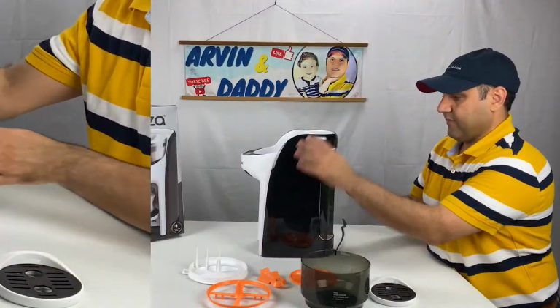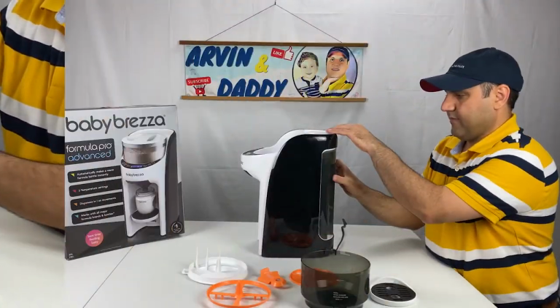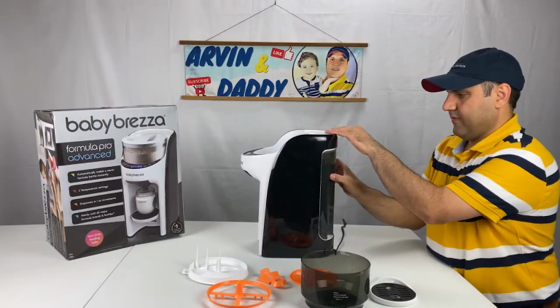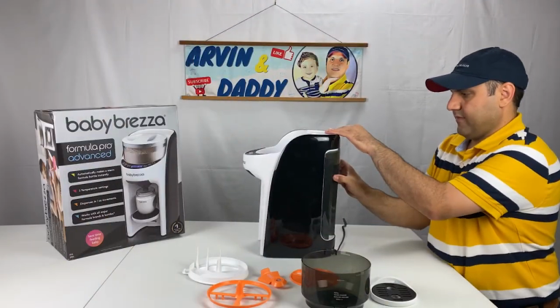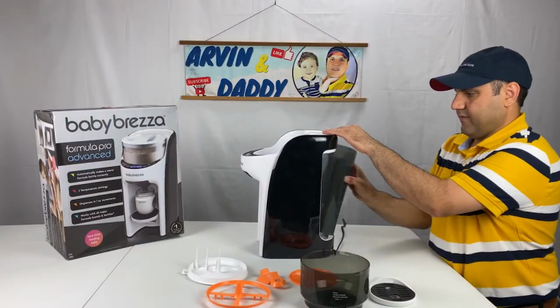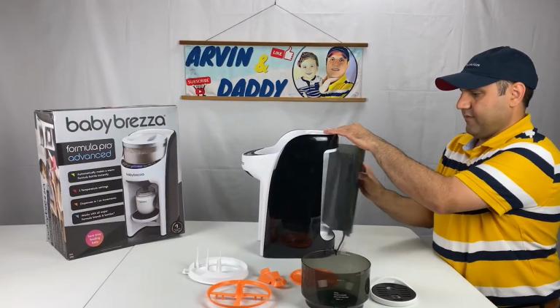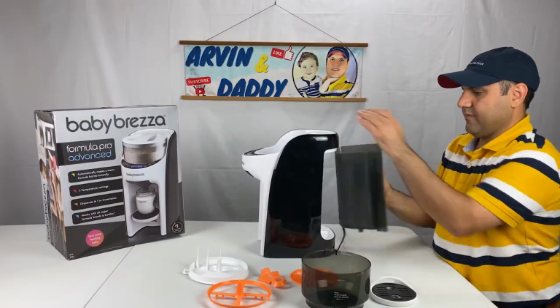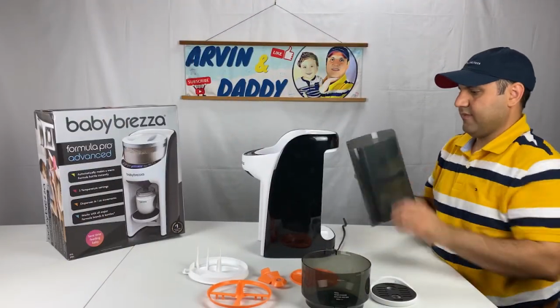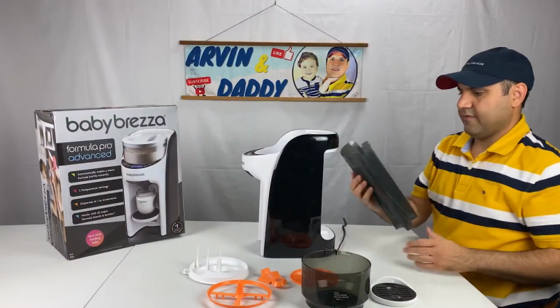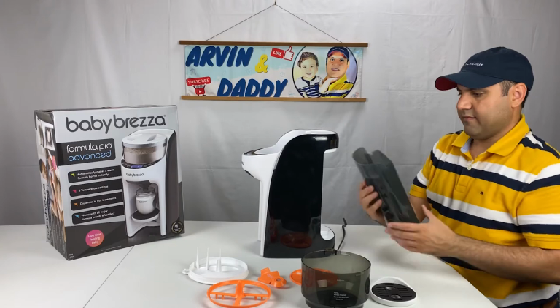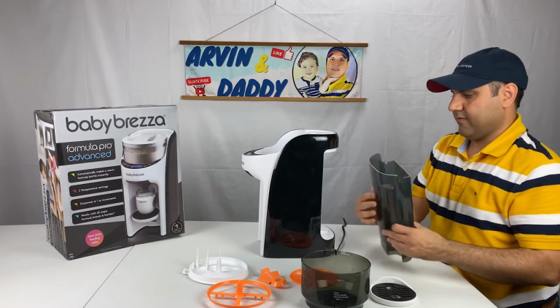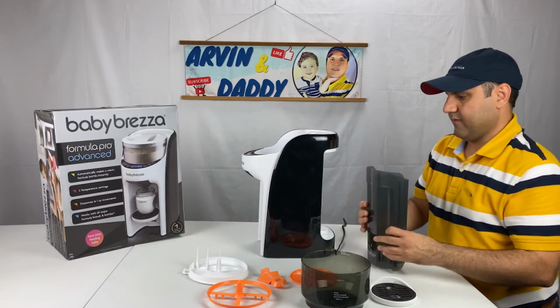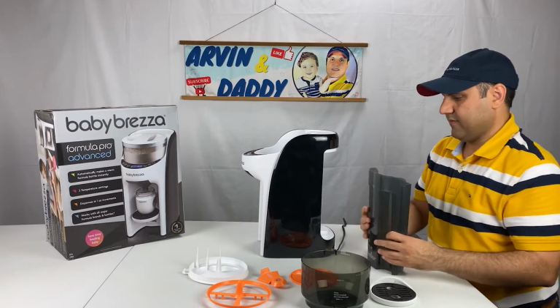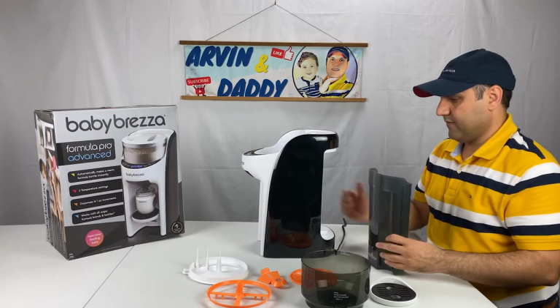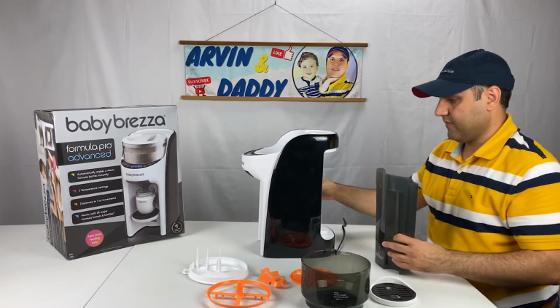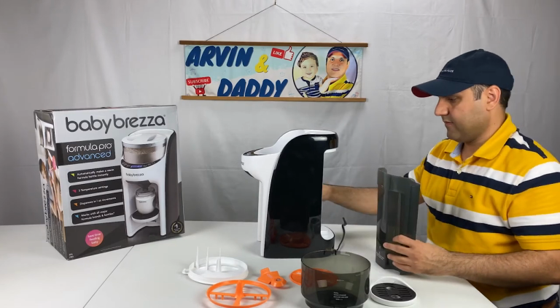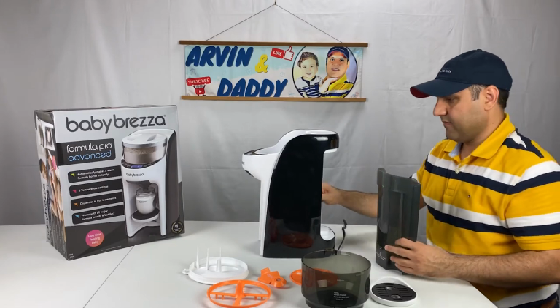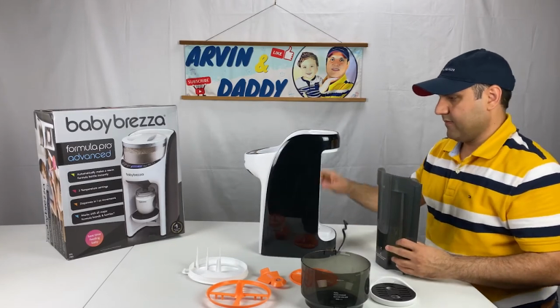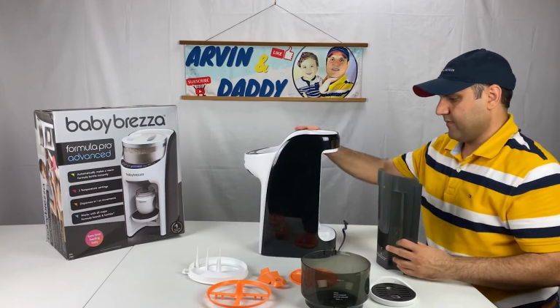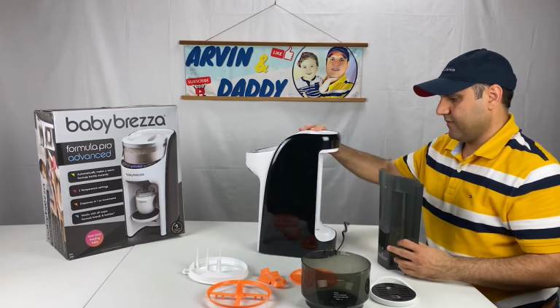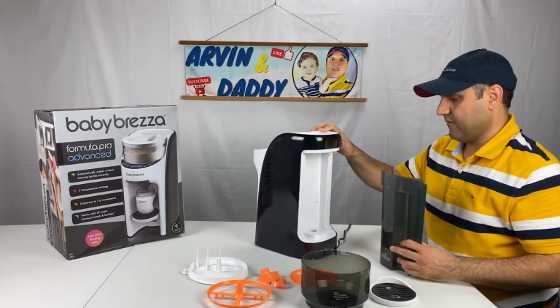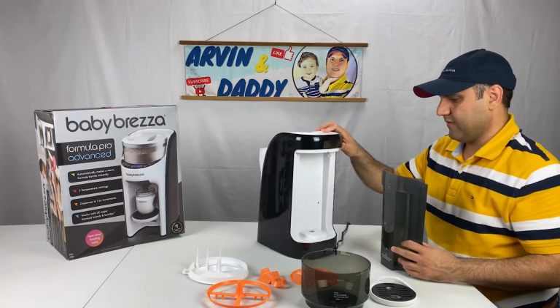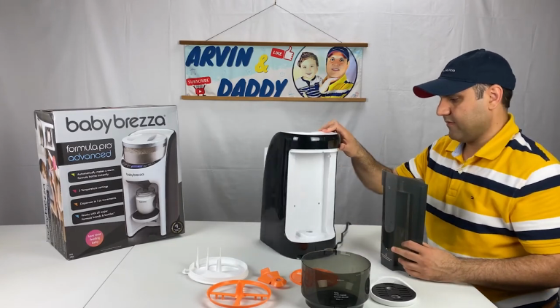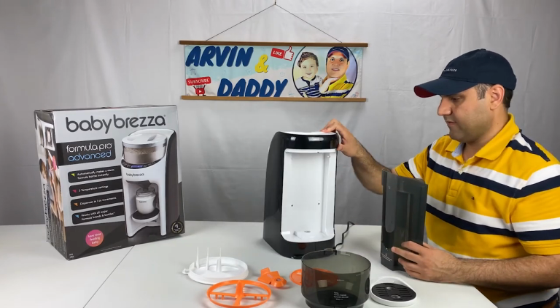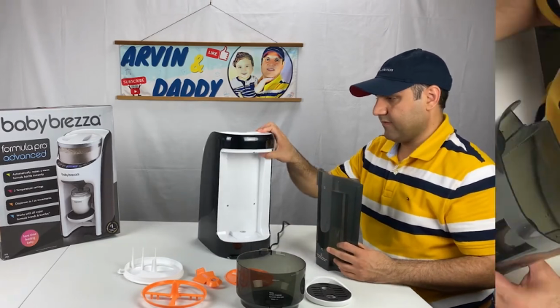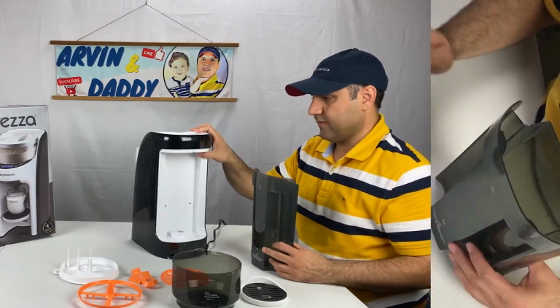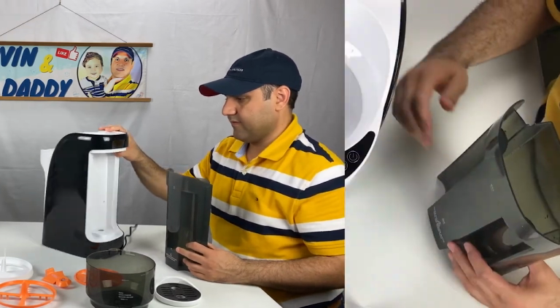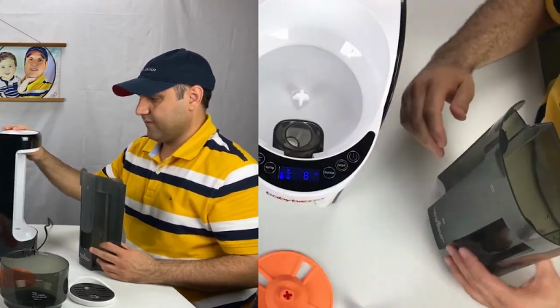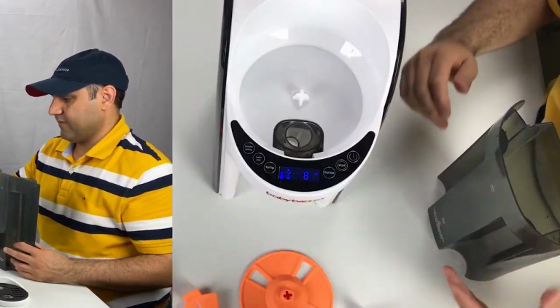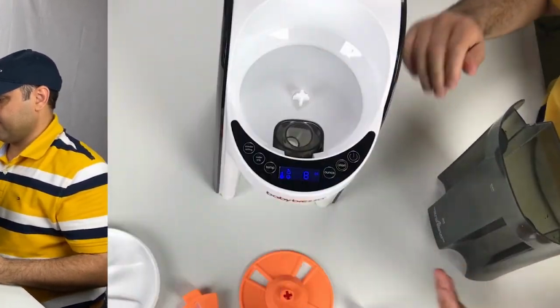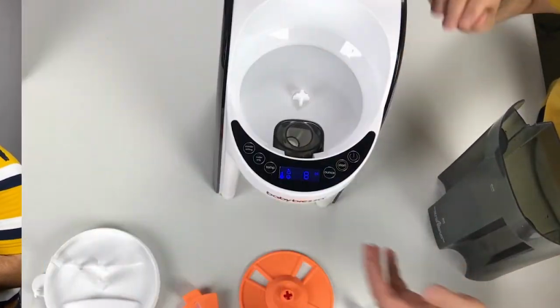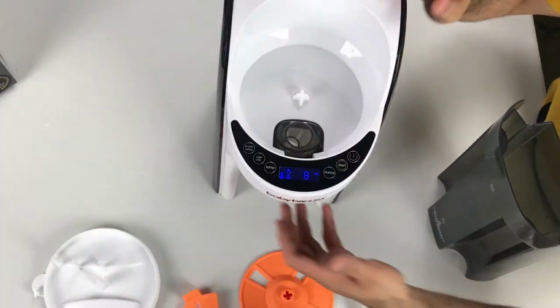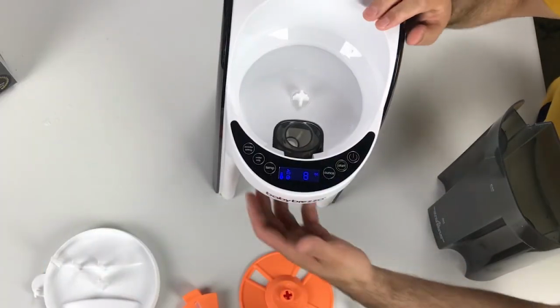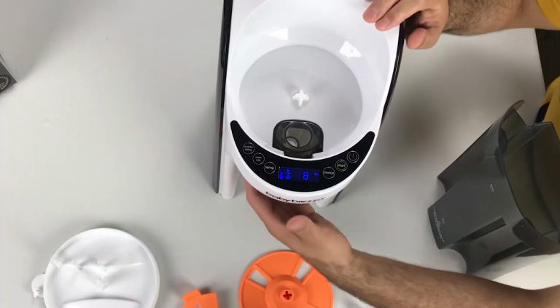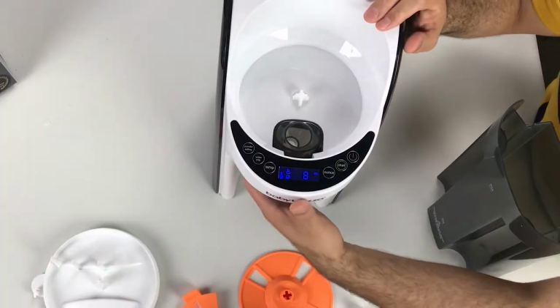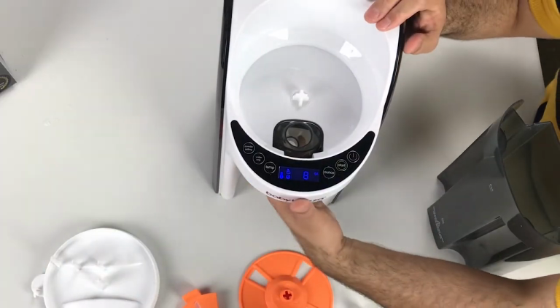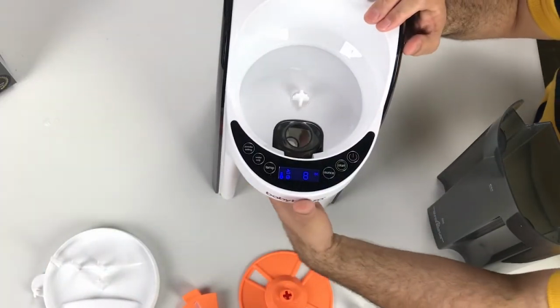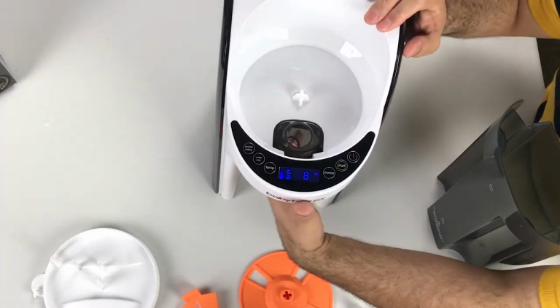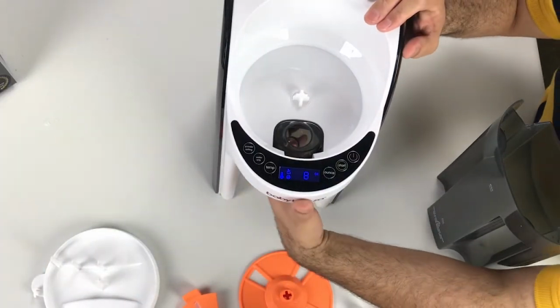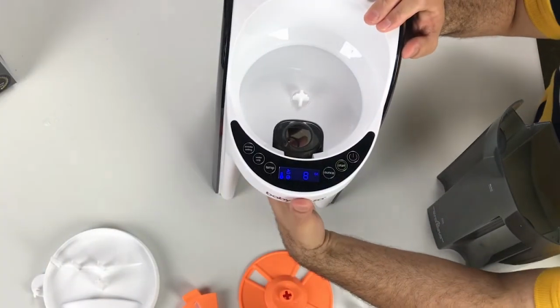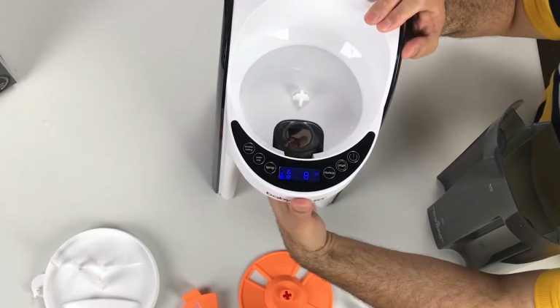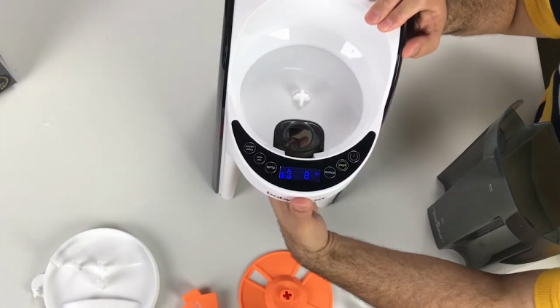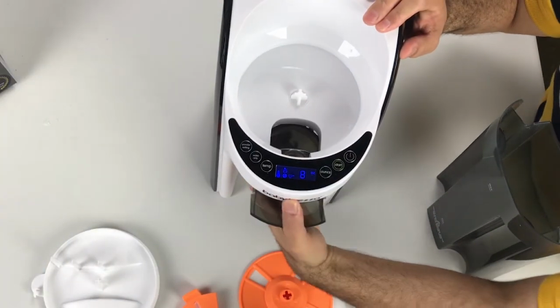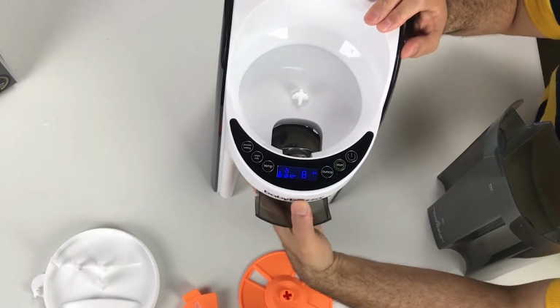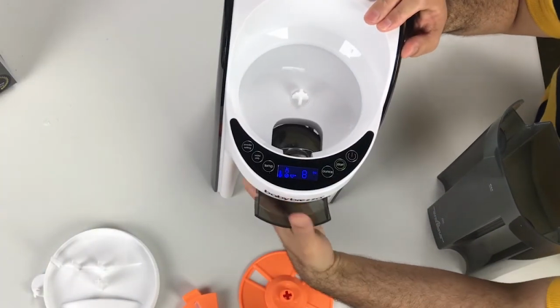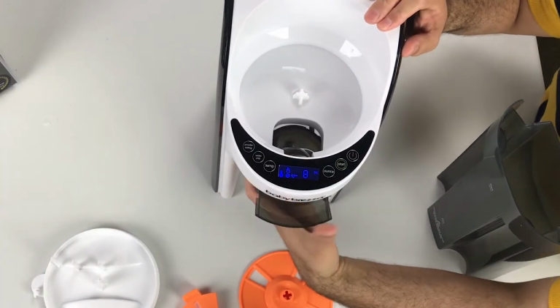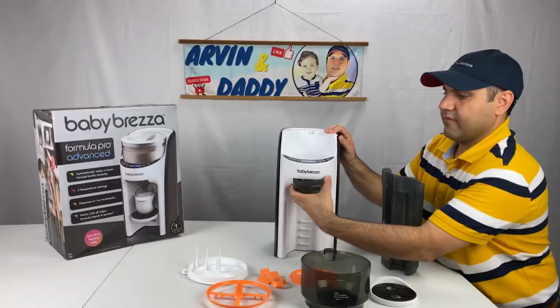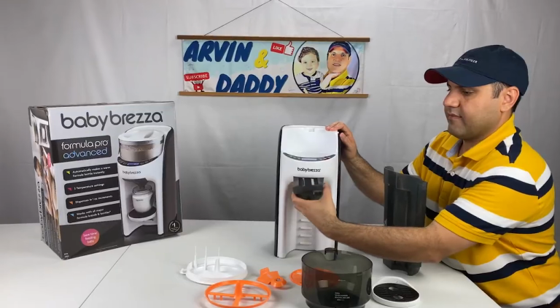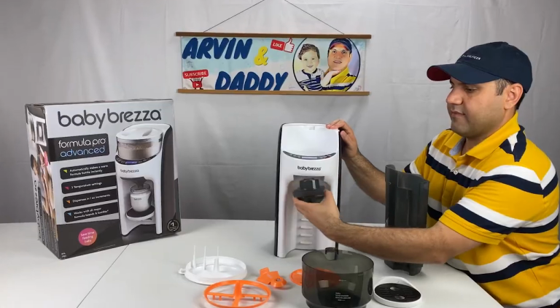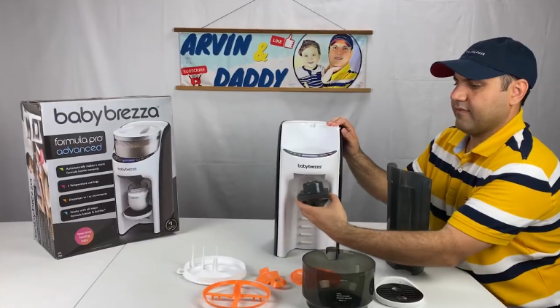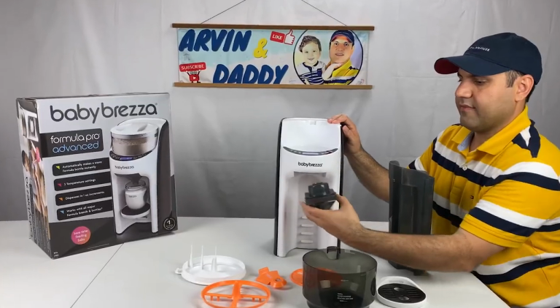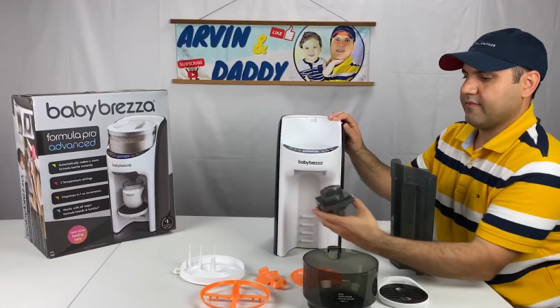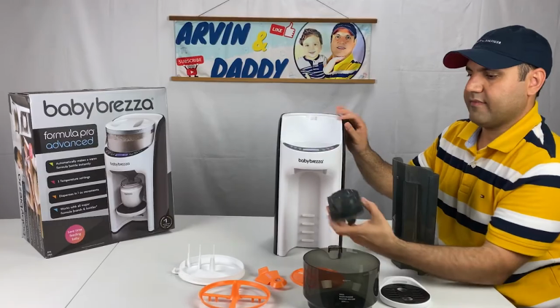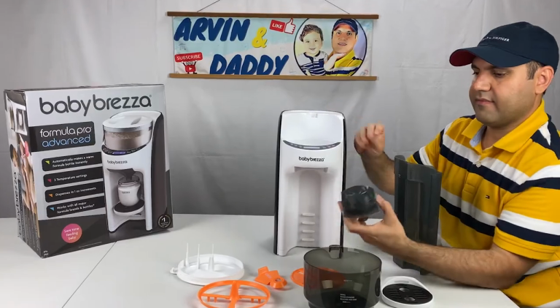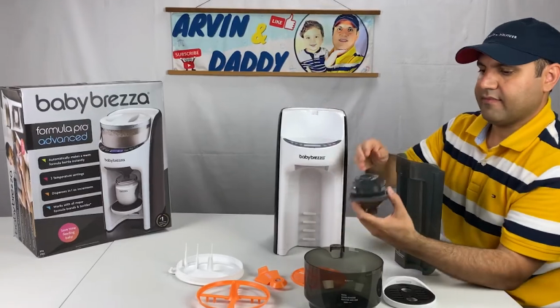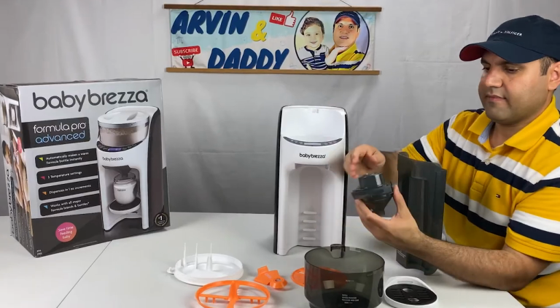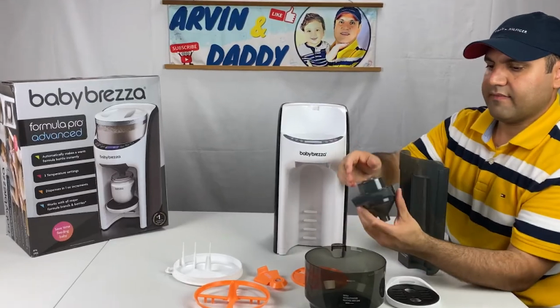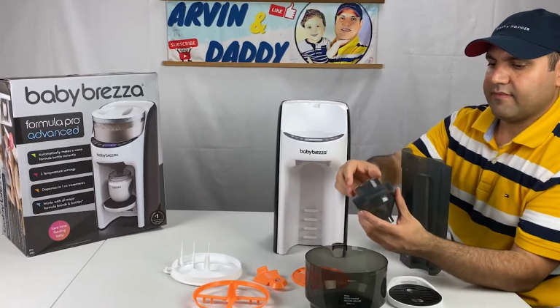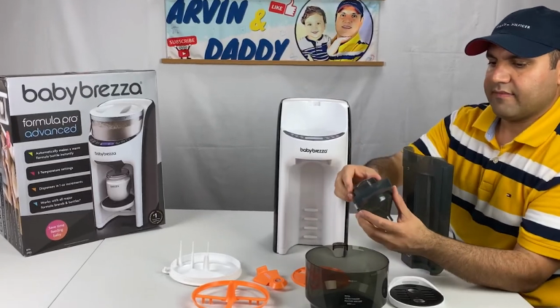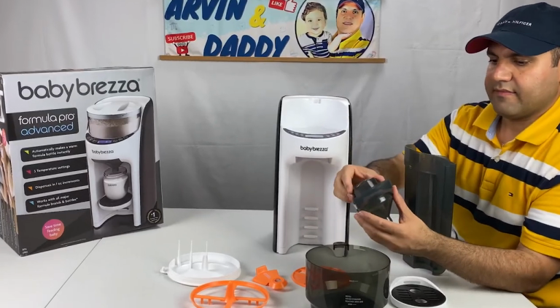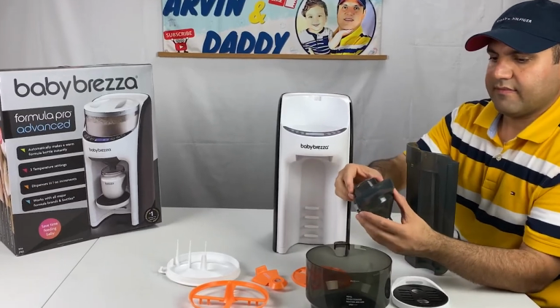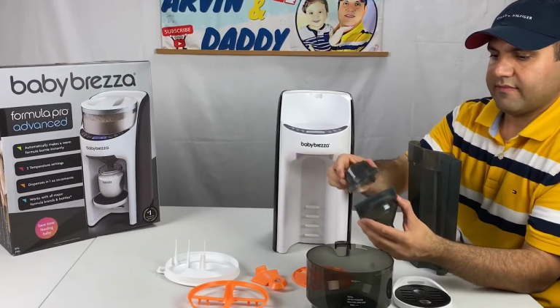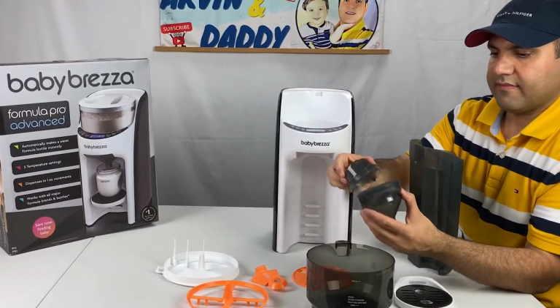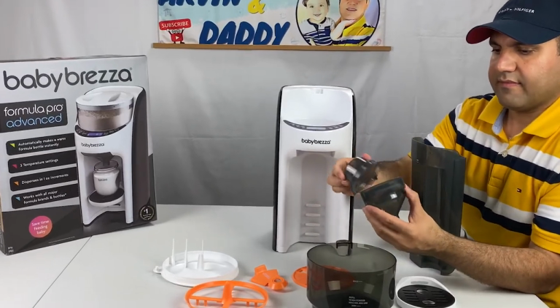Pull out the tray. Take off the water tank. Lastly, don't forget to take off the funnel by pulling it out.